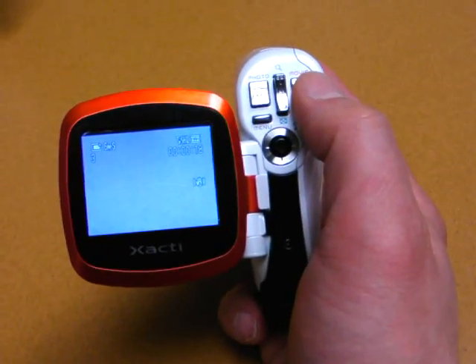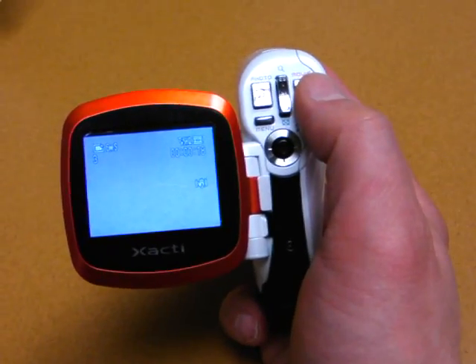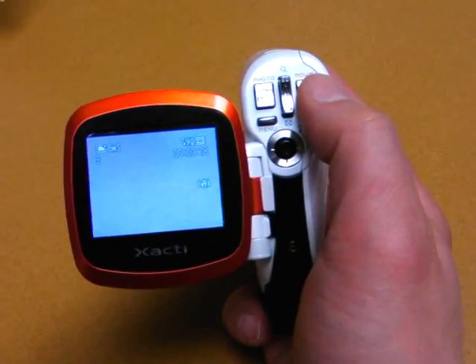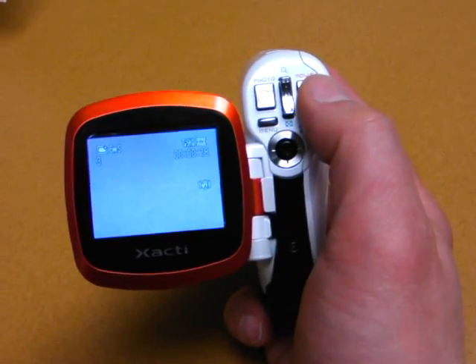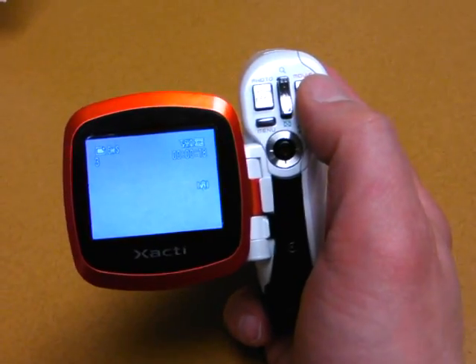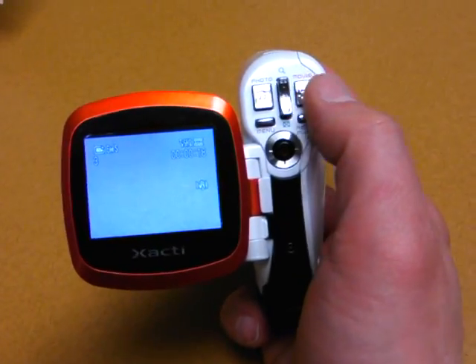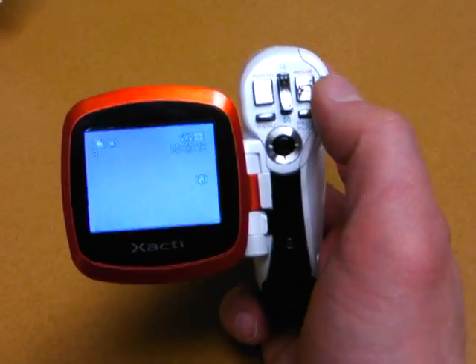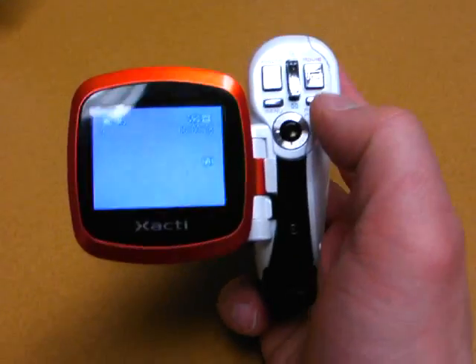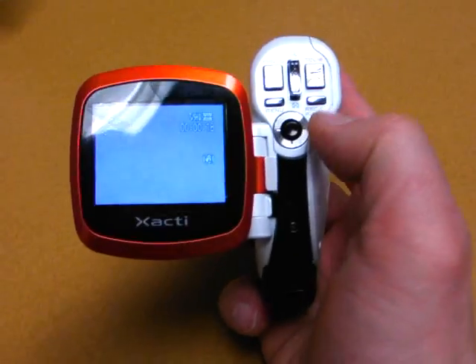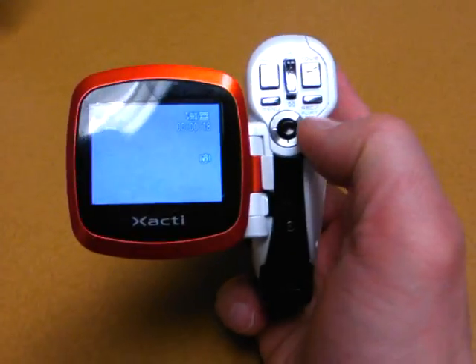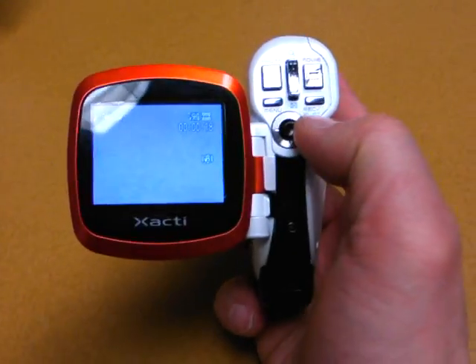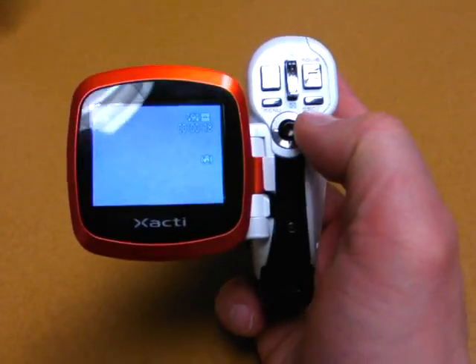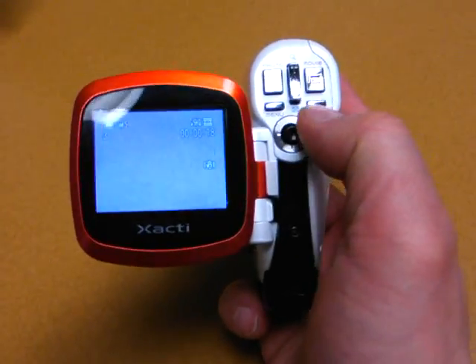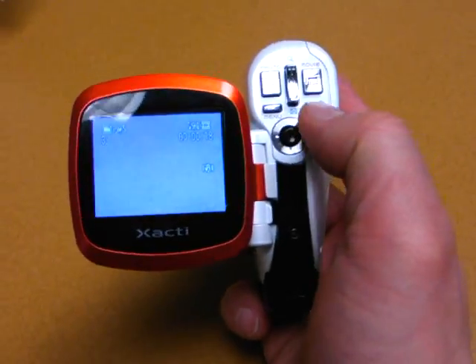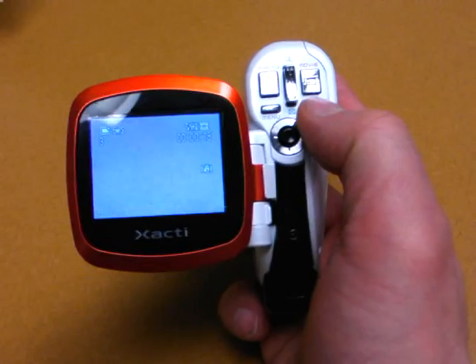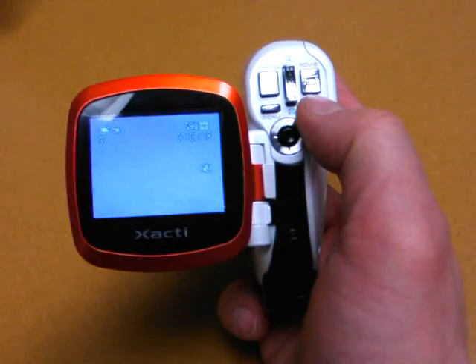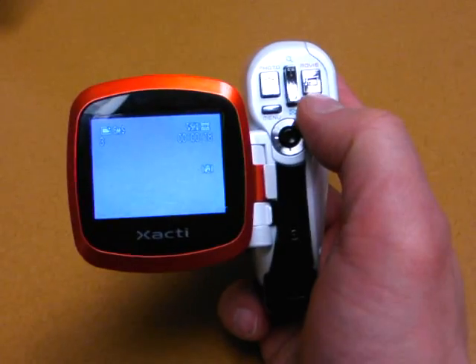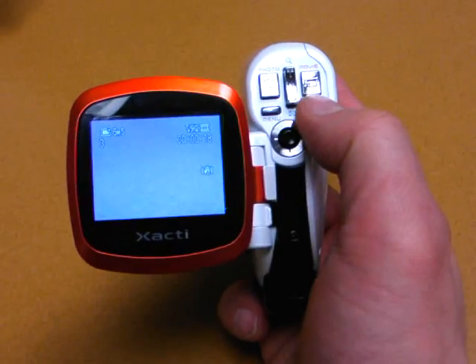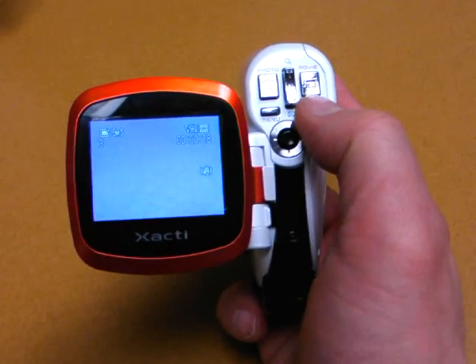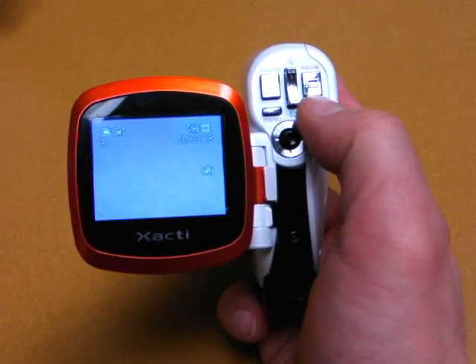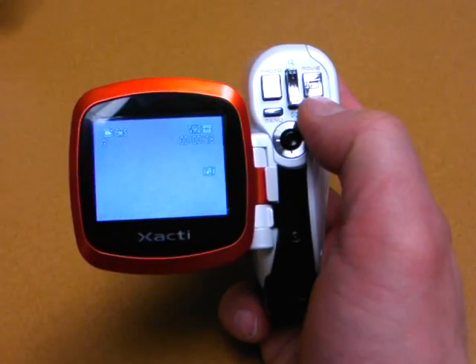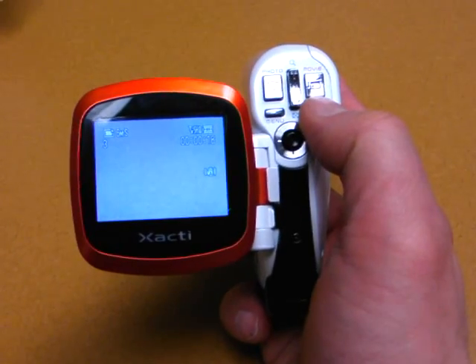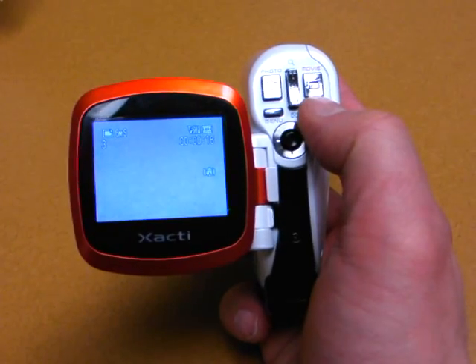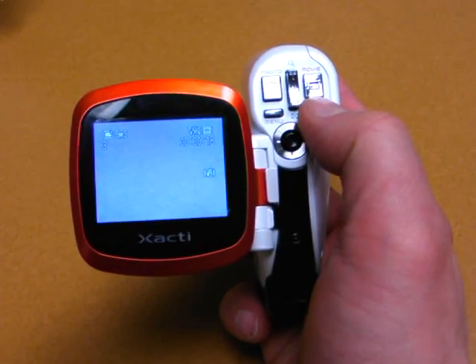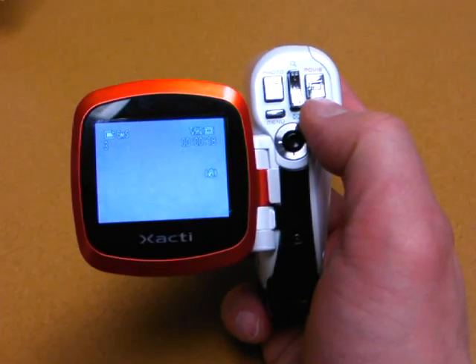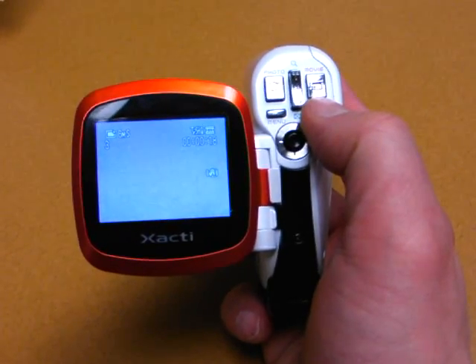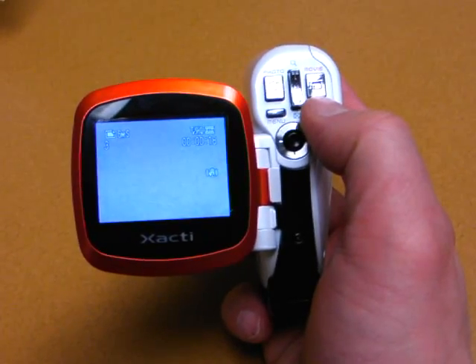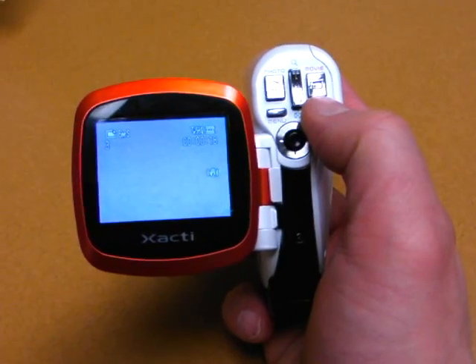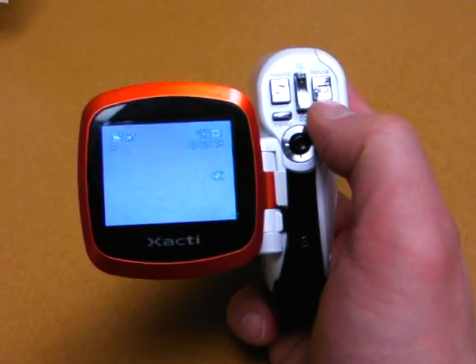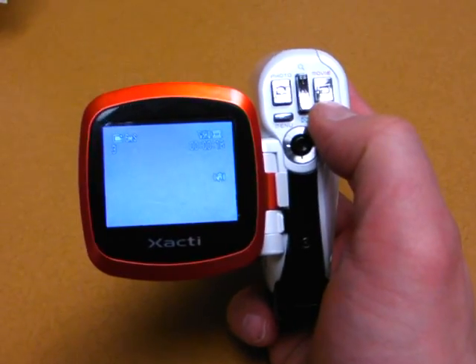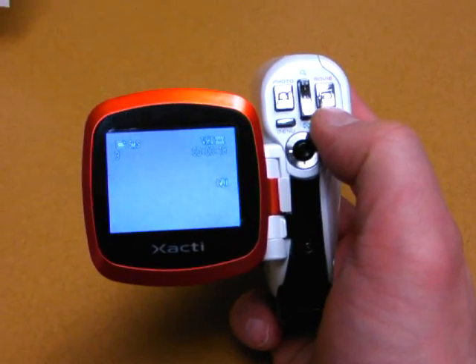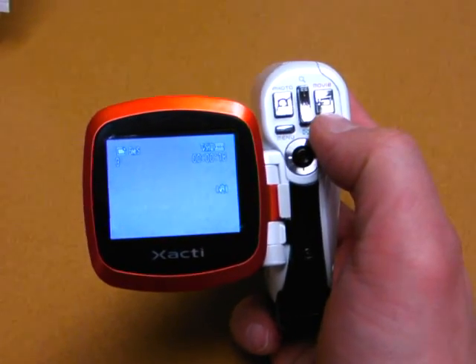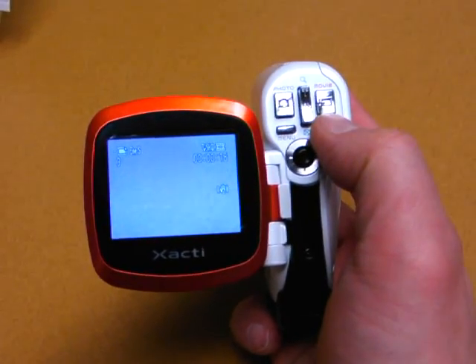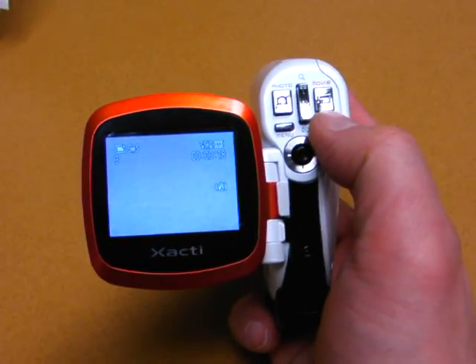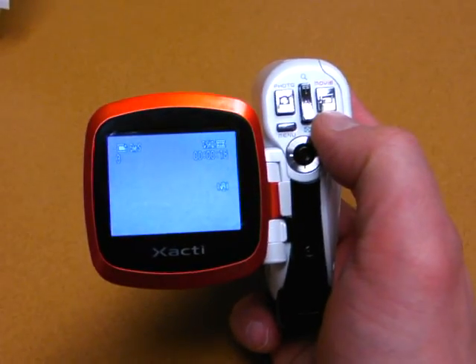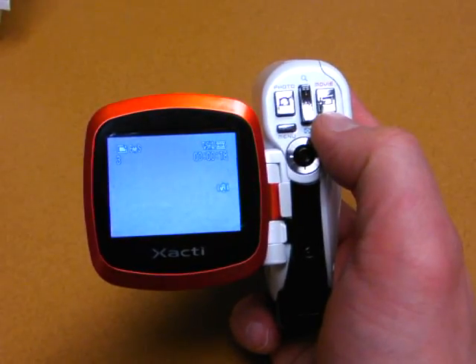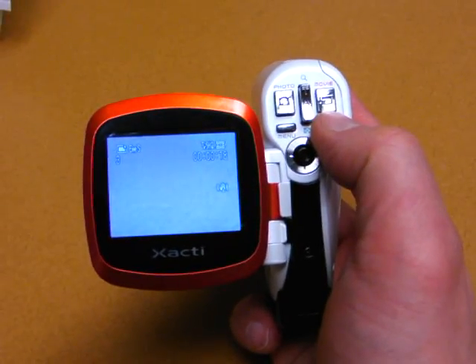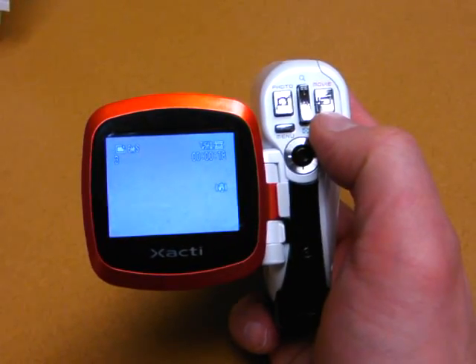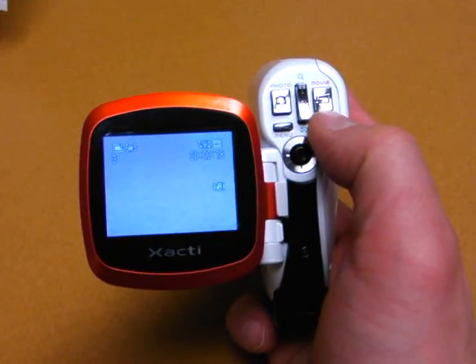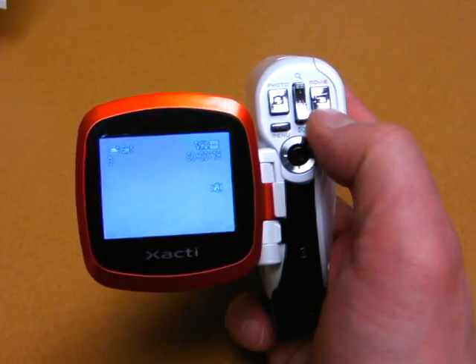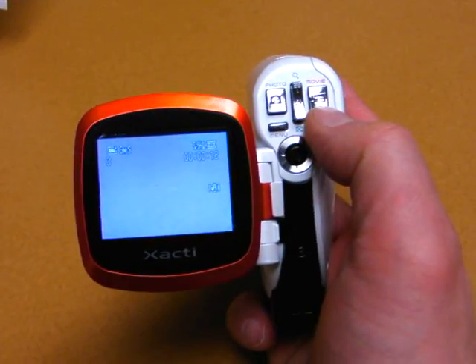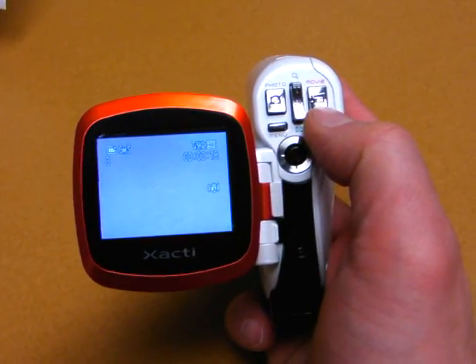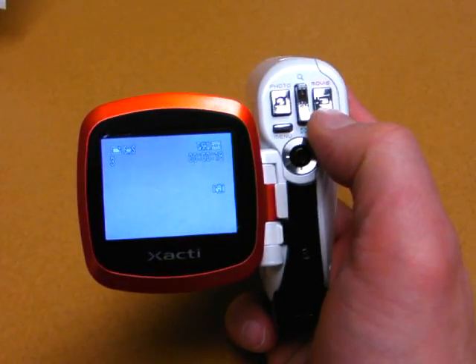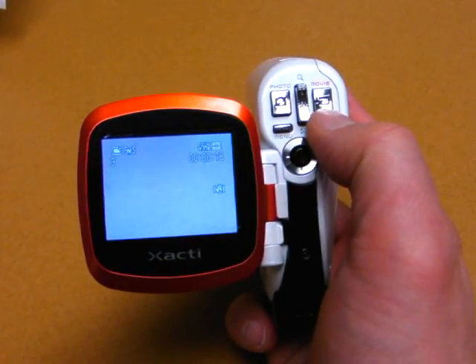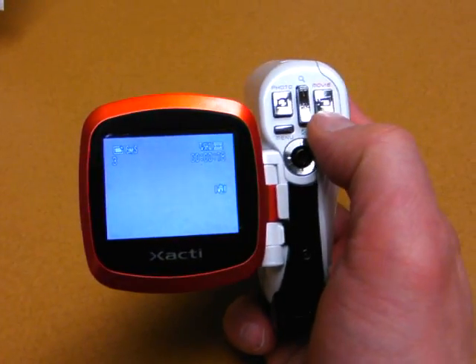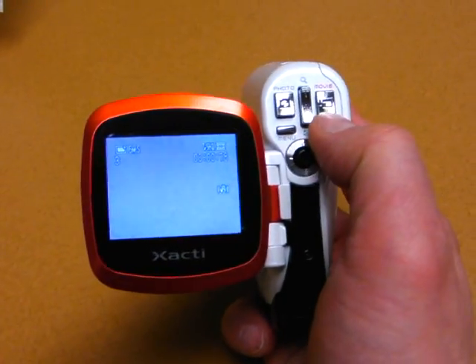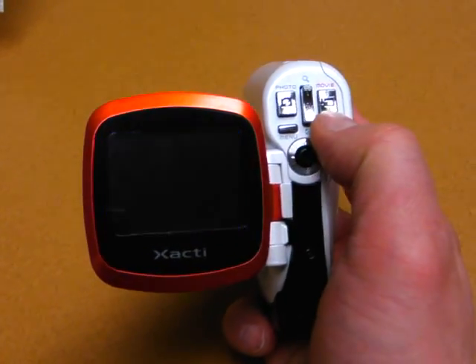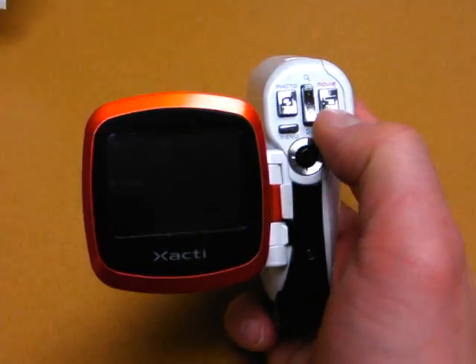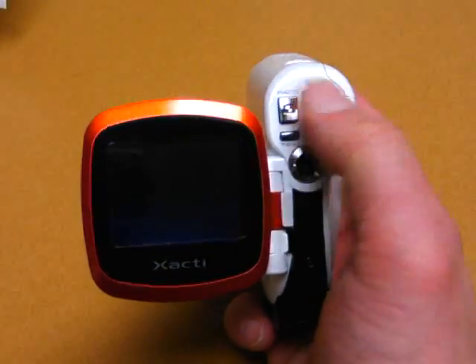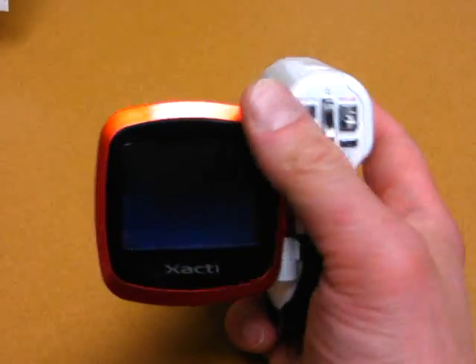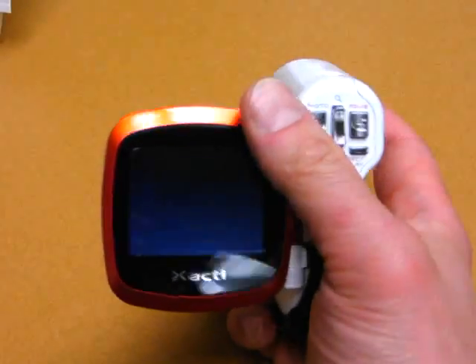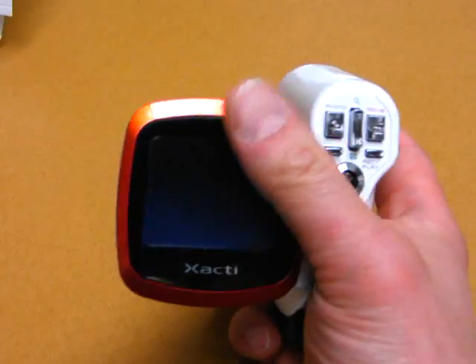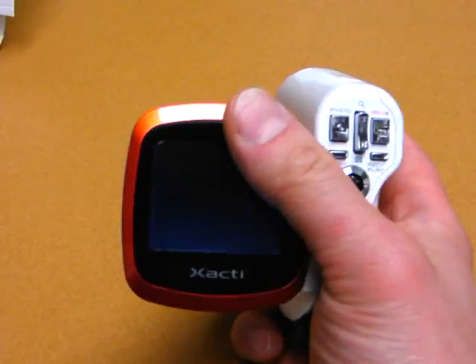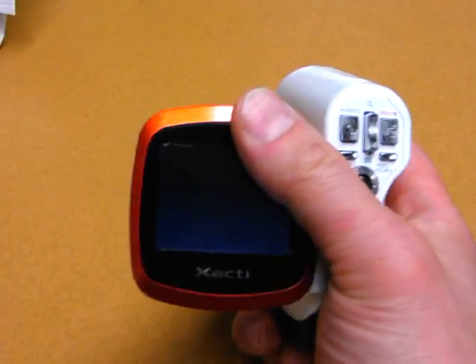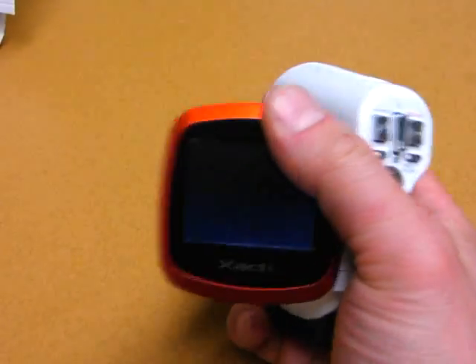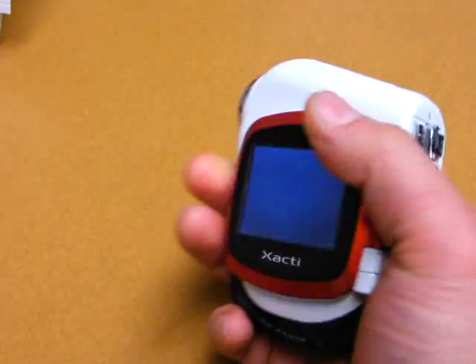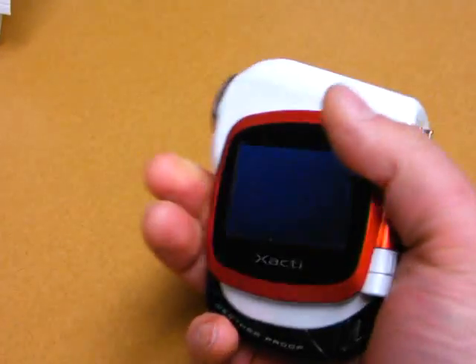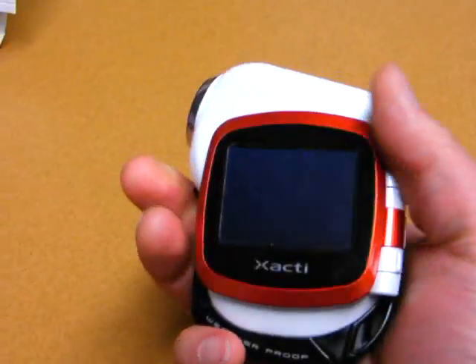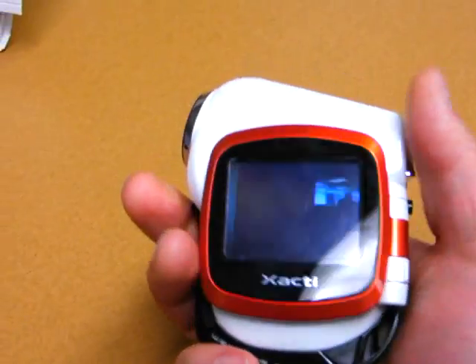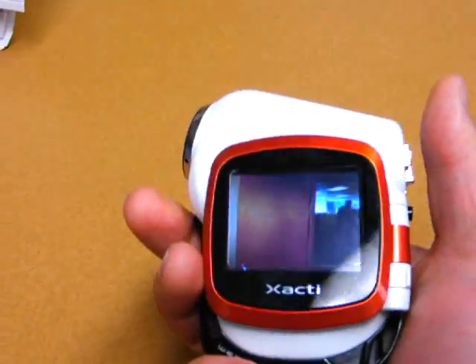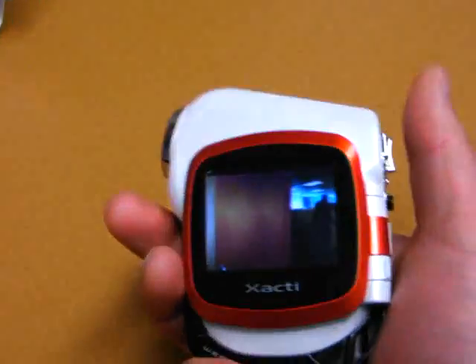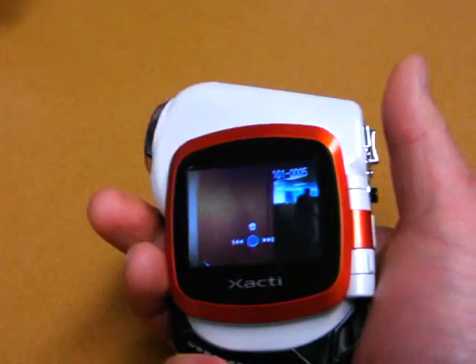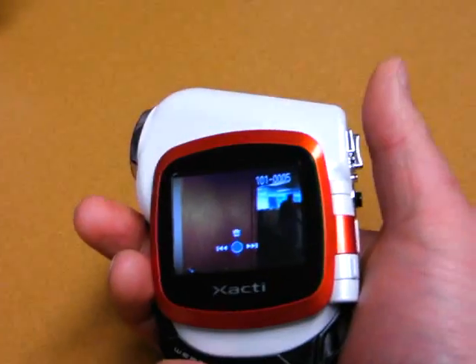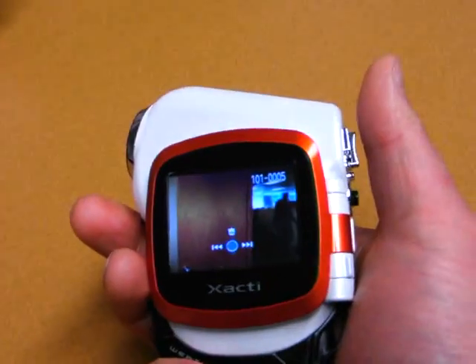After that just press the play or record button for it to play back. That's it.